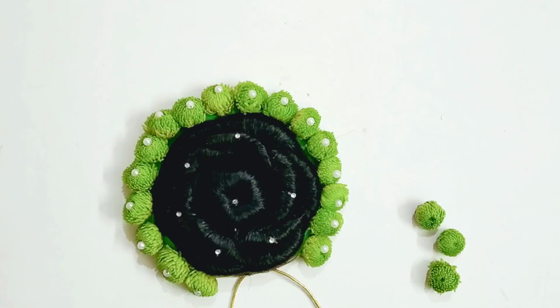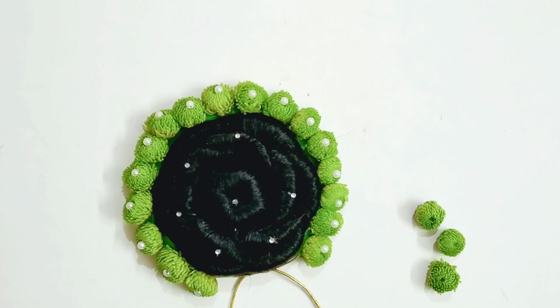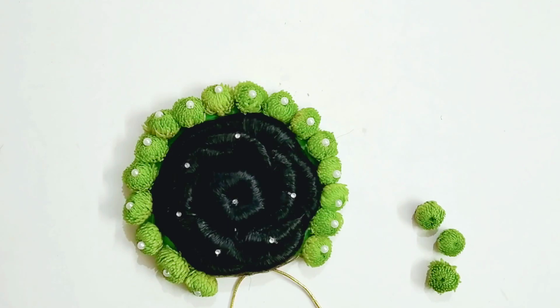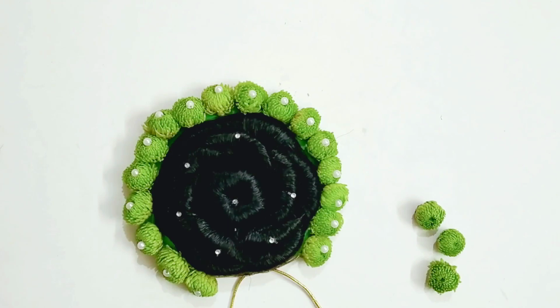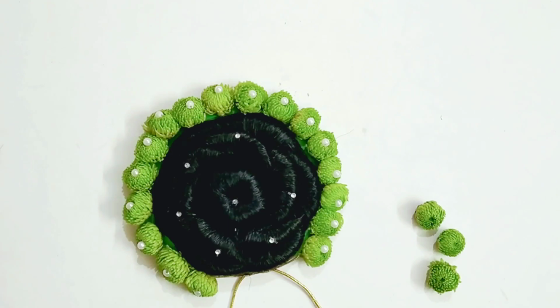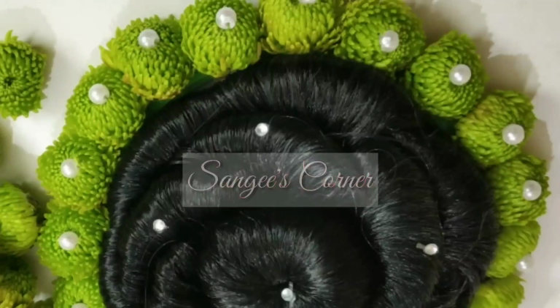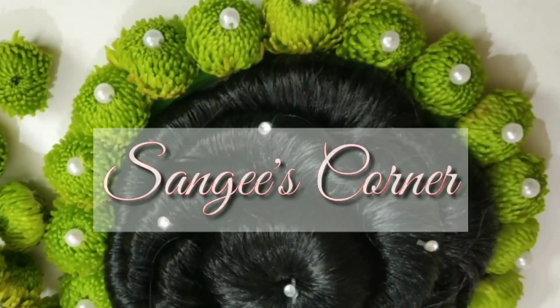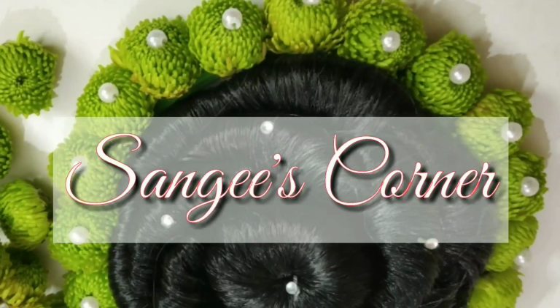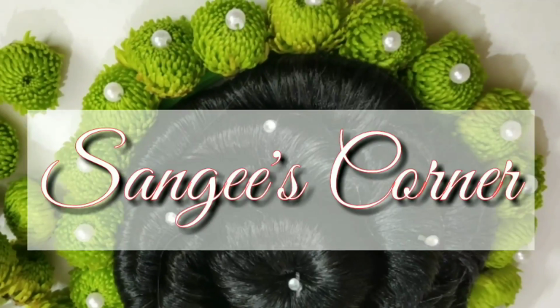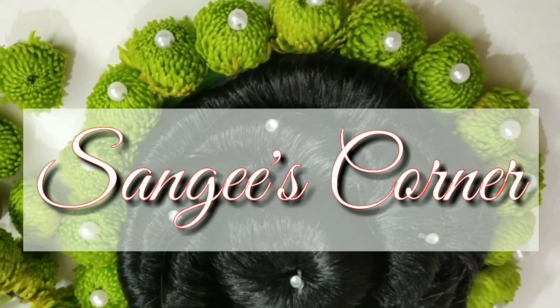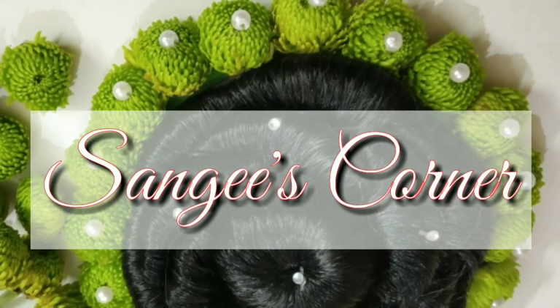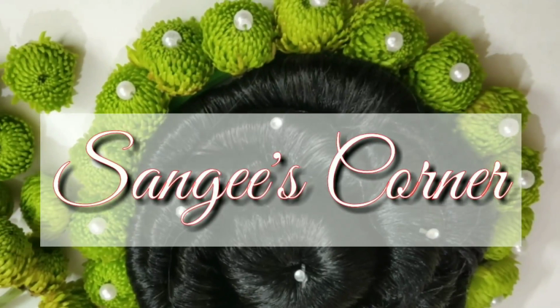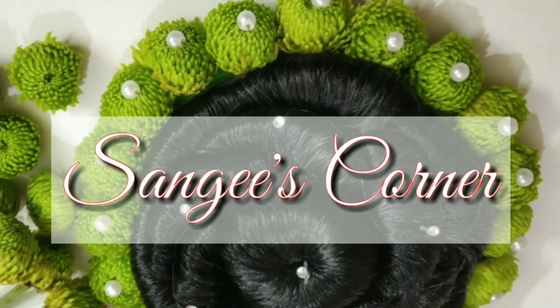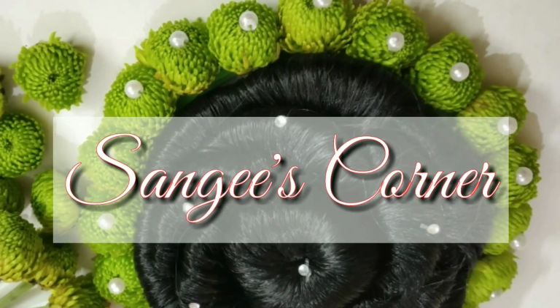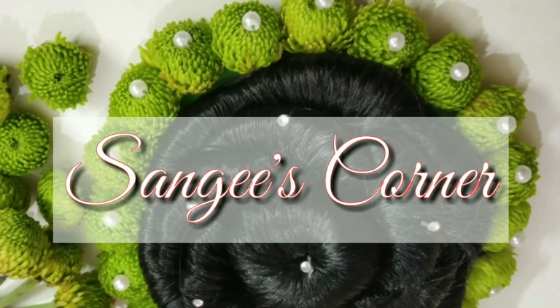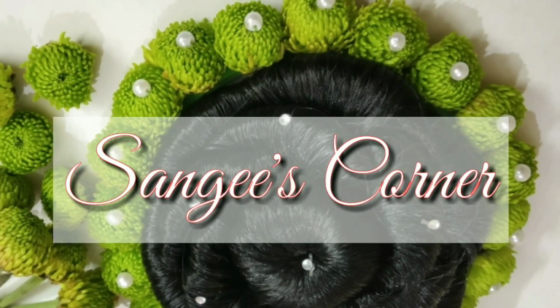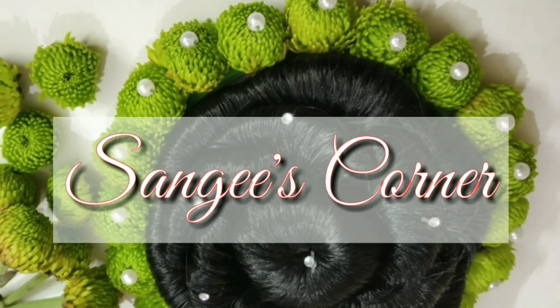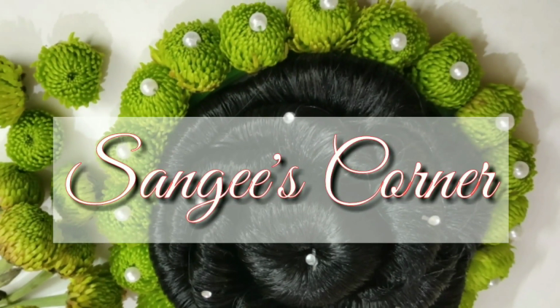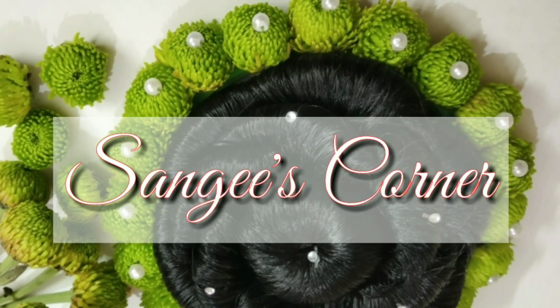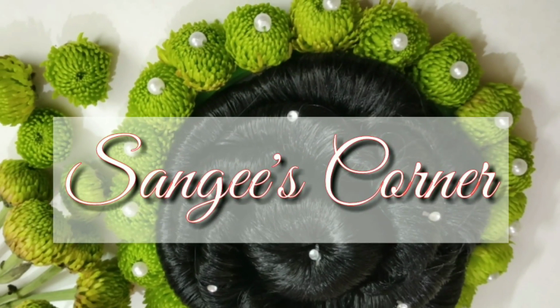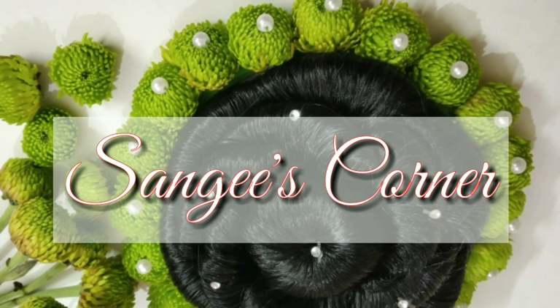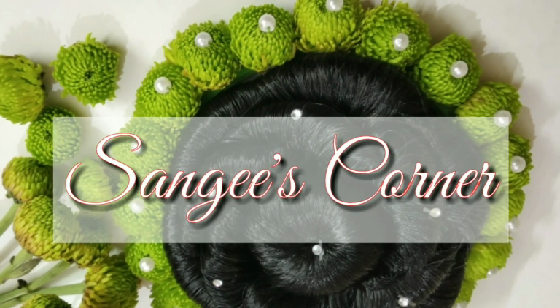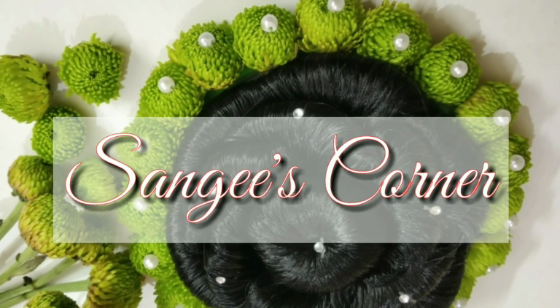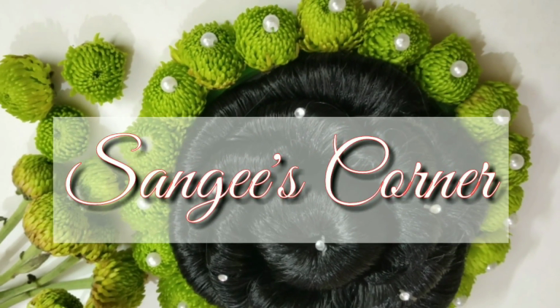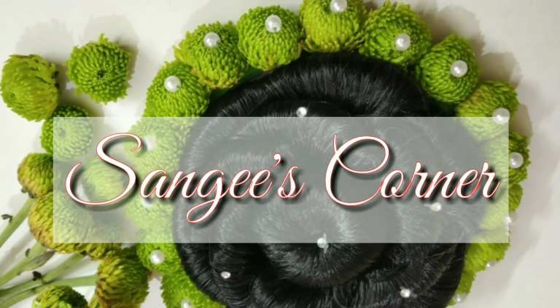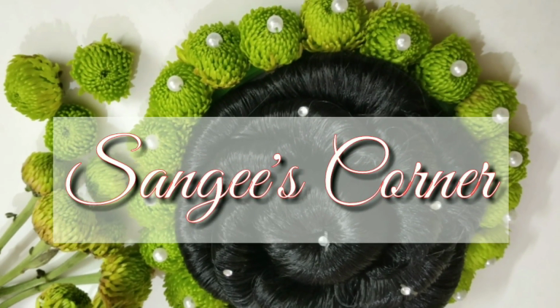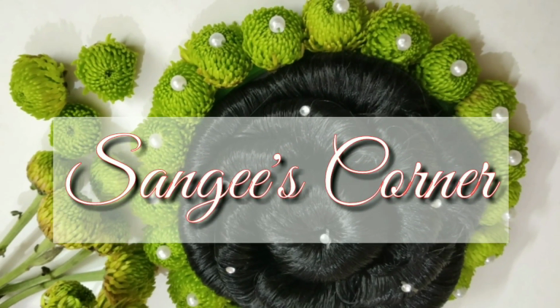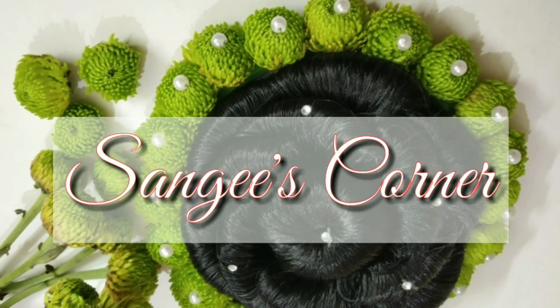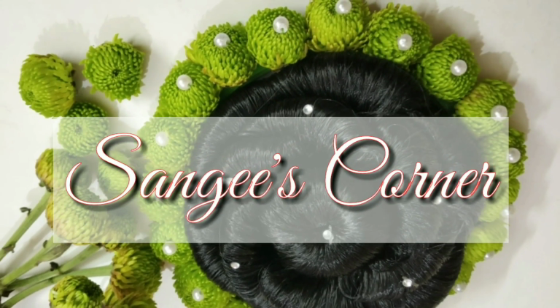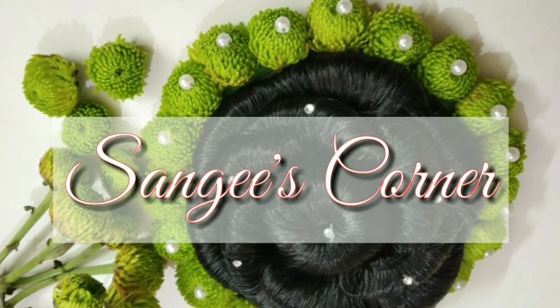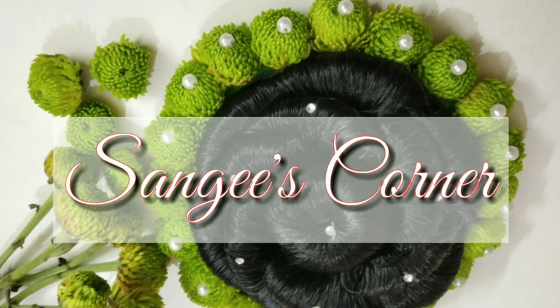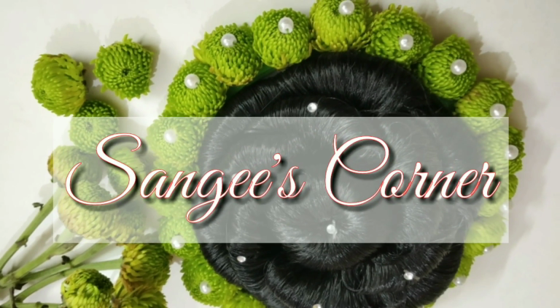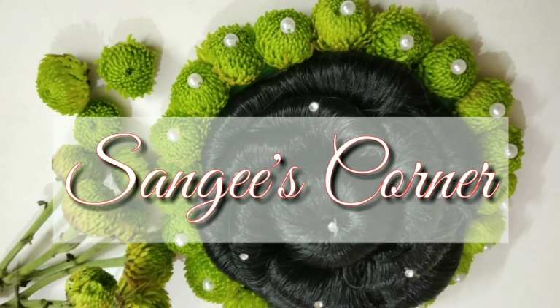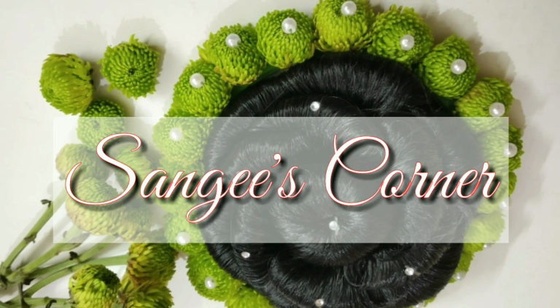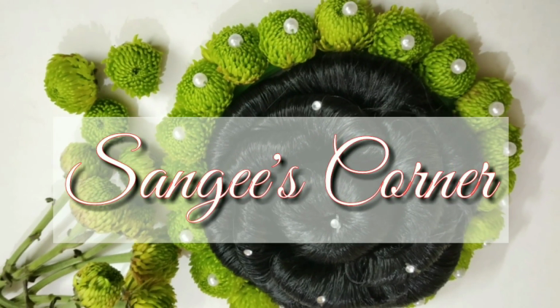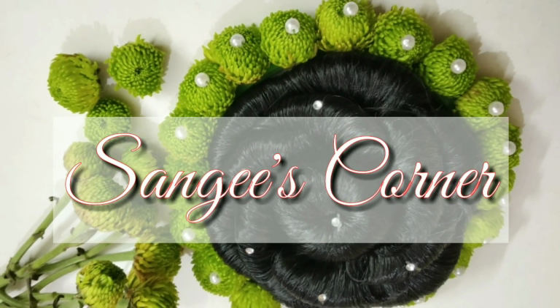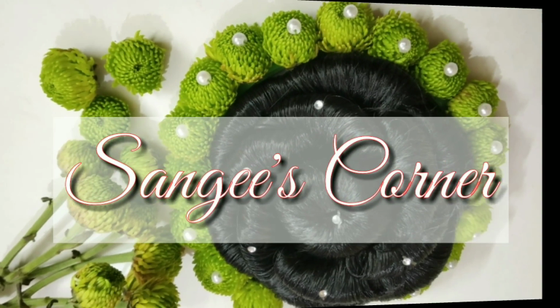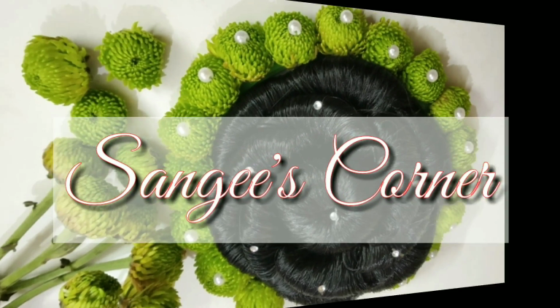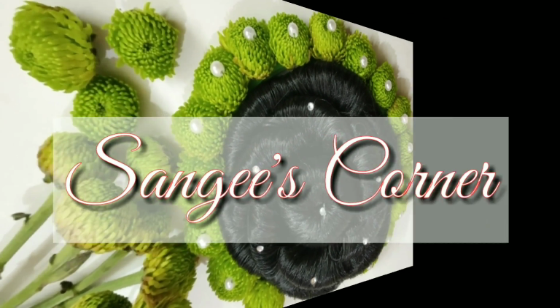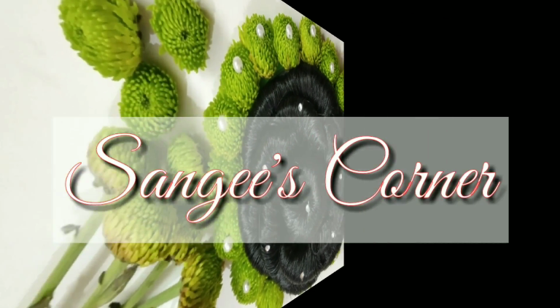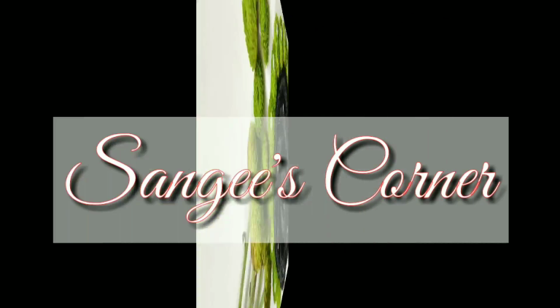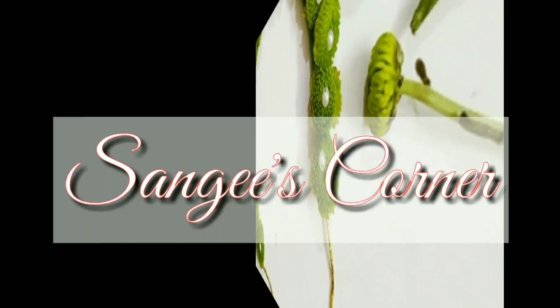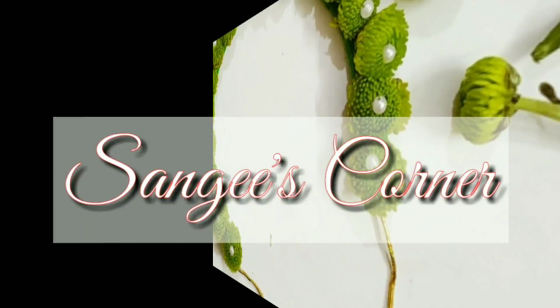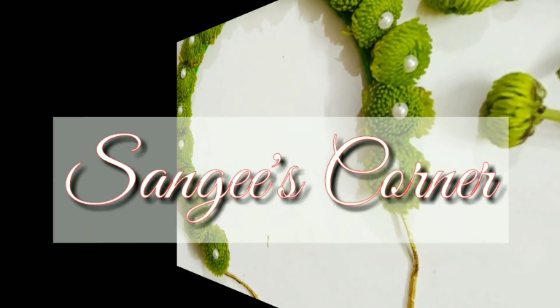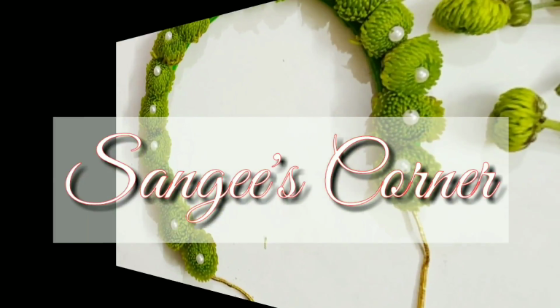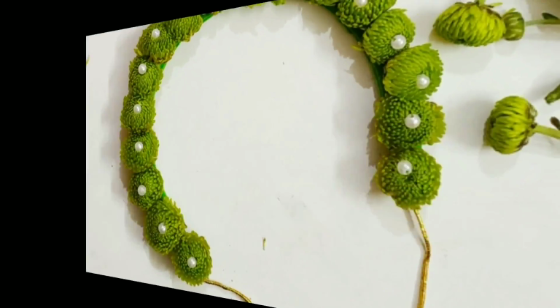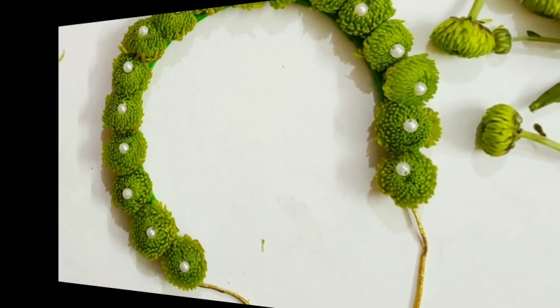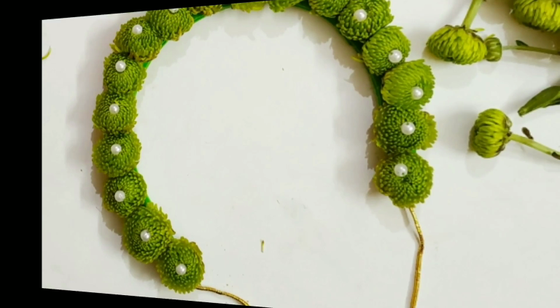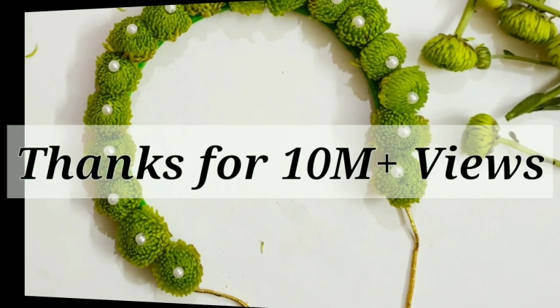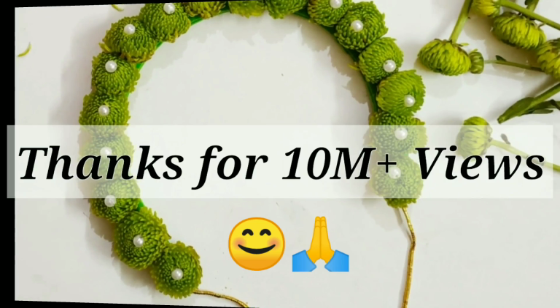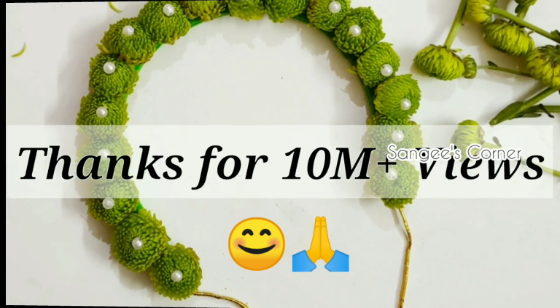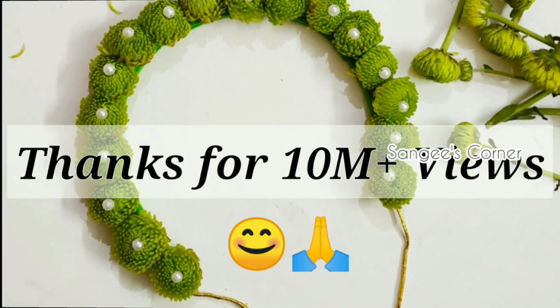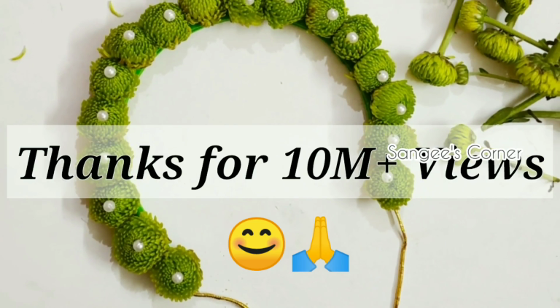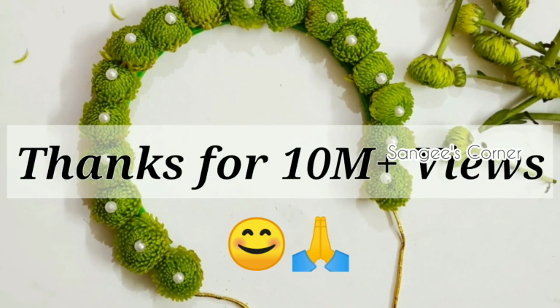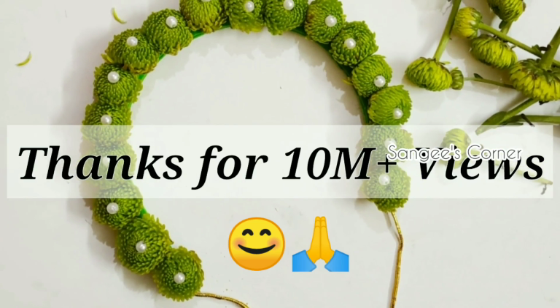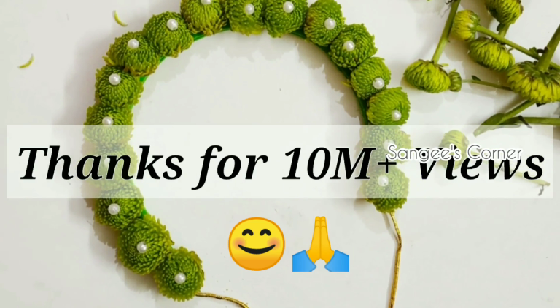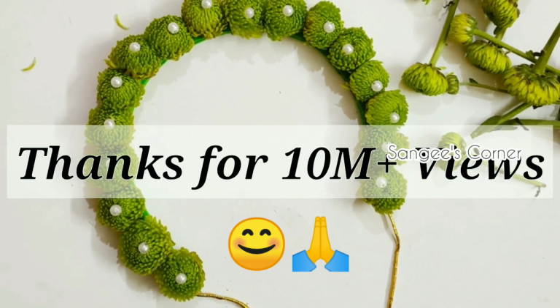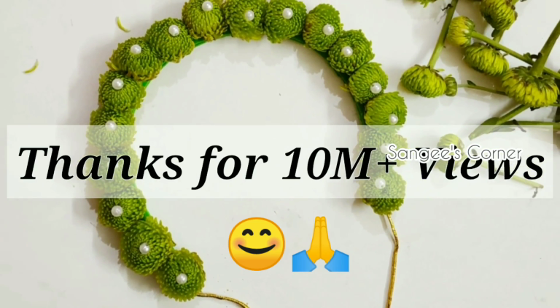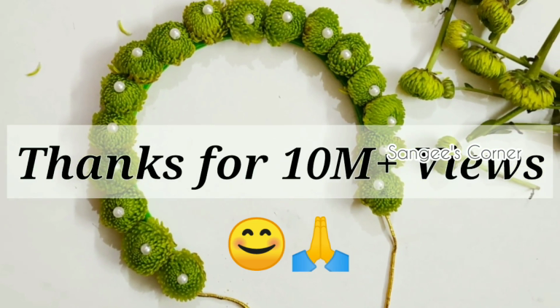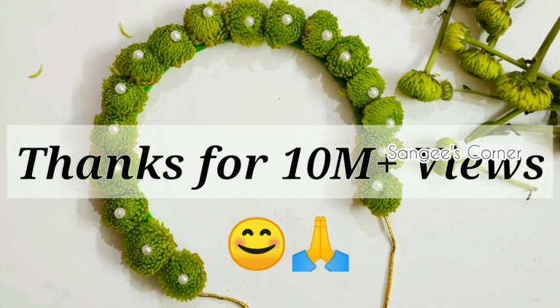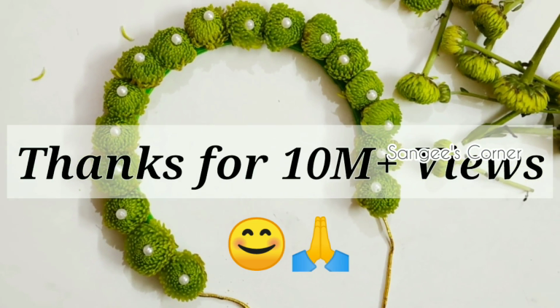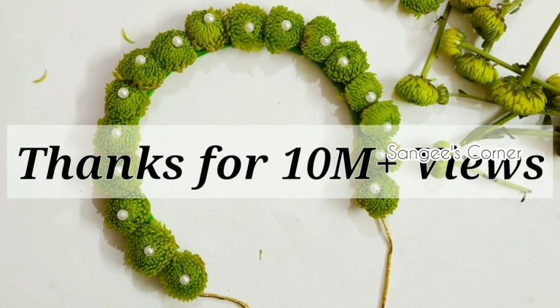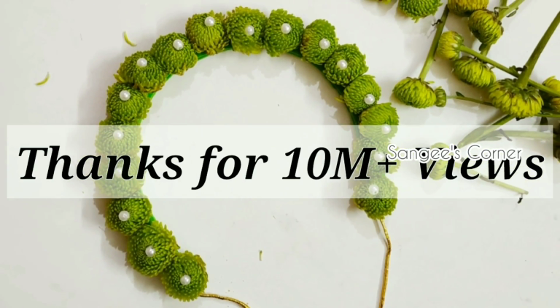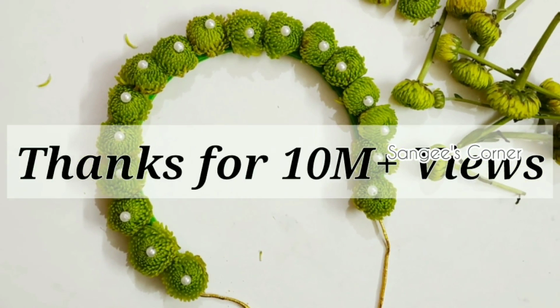Hello friends, welcome back to Sangee's Corner. Our channel has over 10 million views across our channel. We will show you a special video.